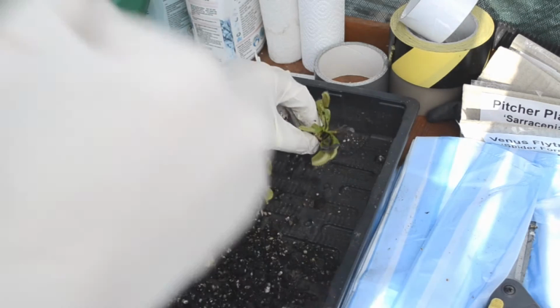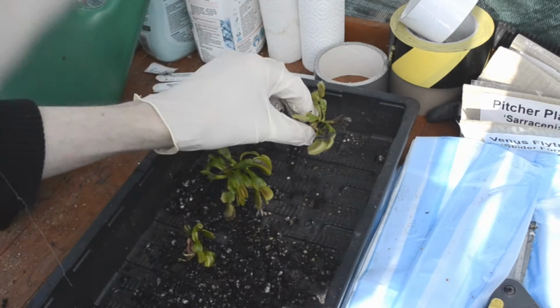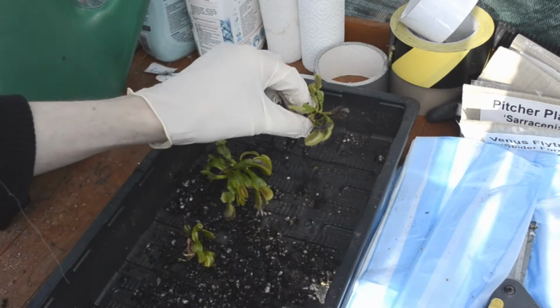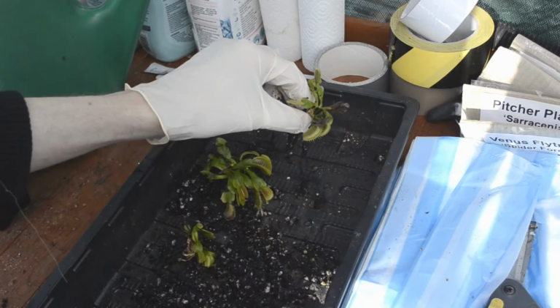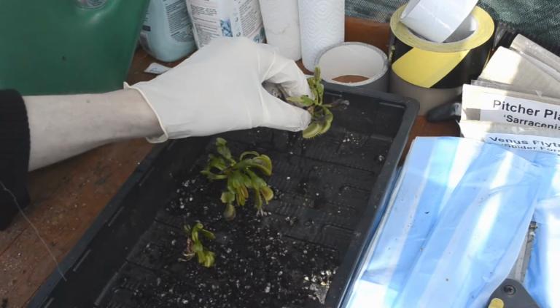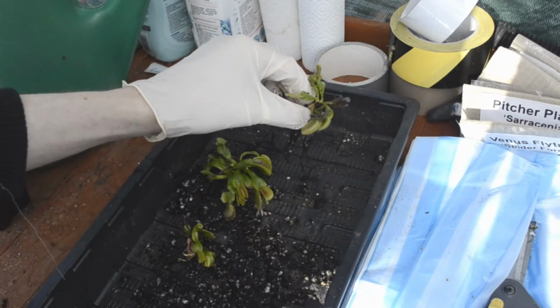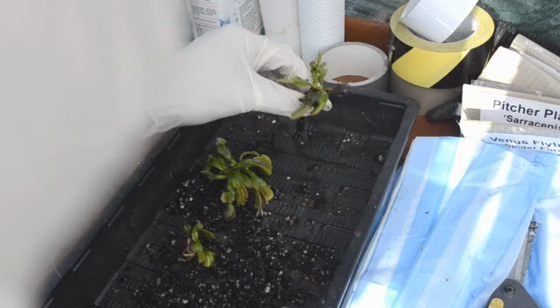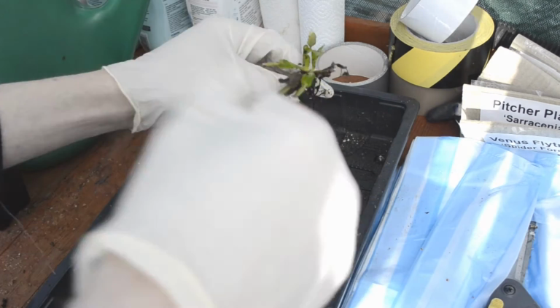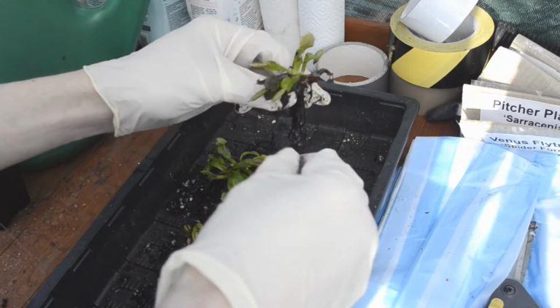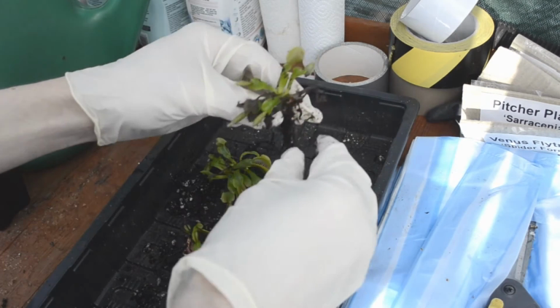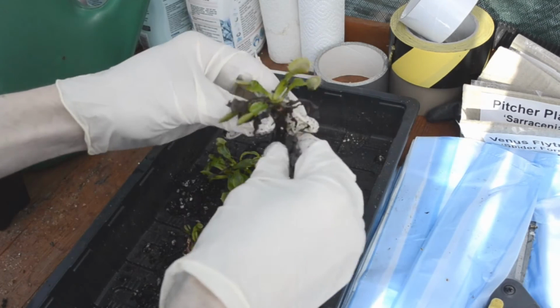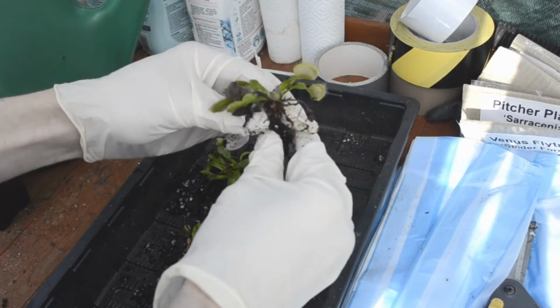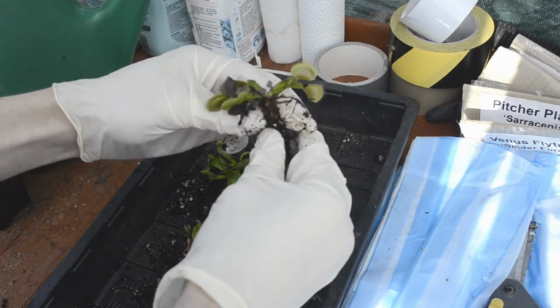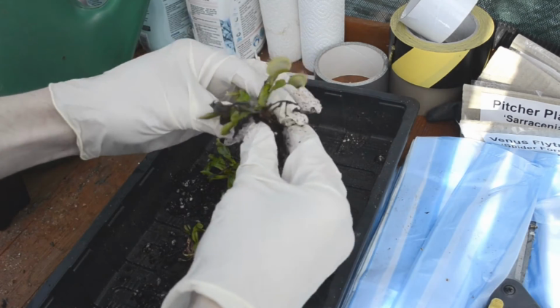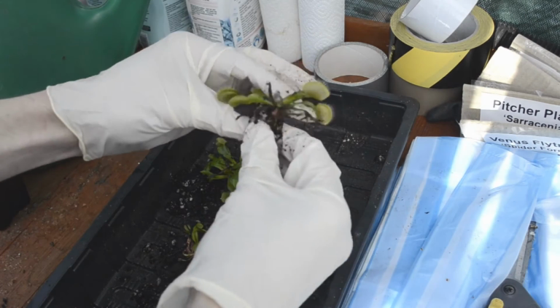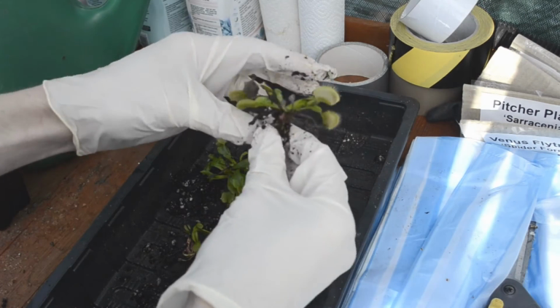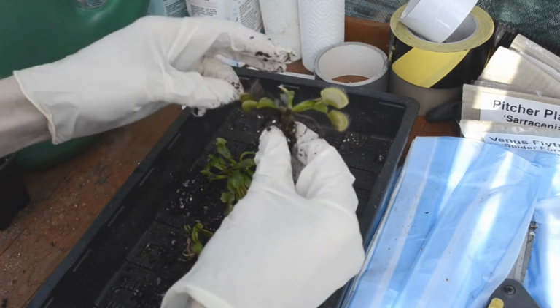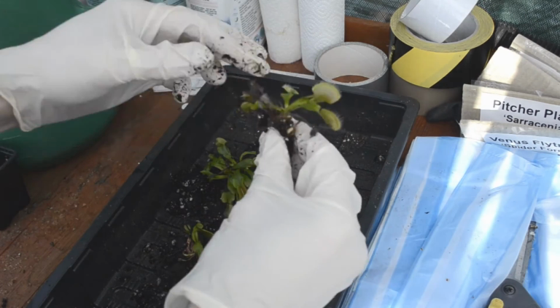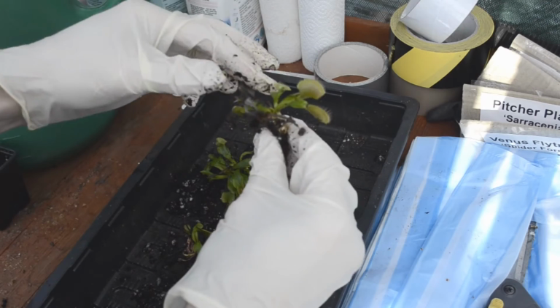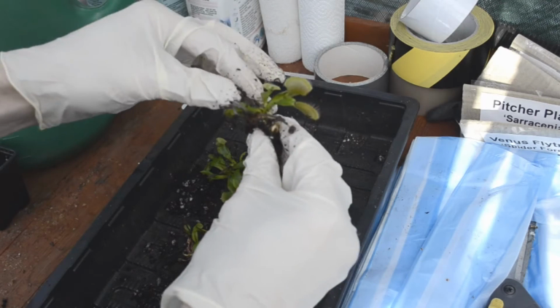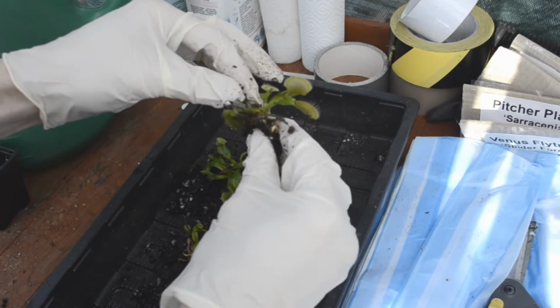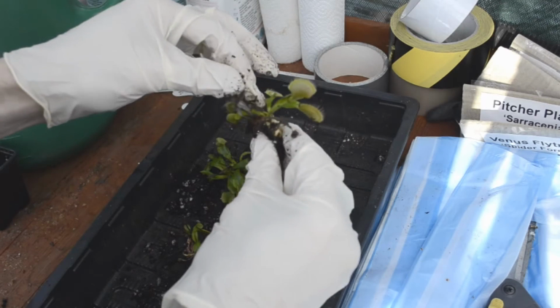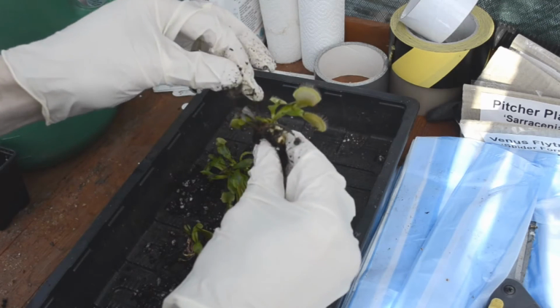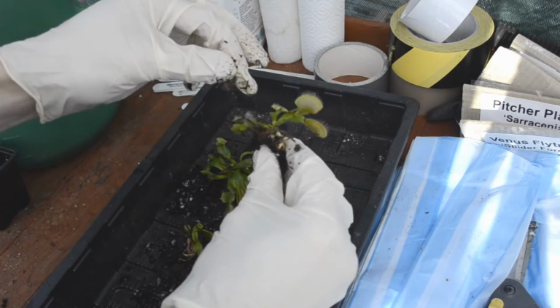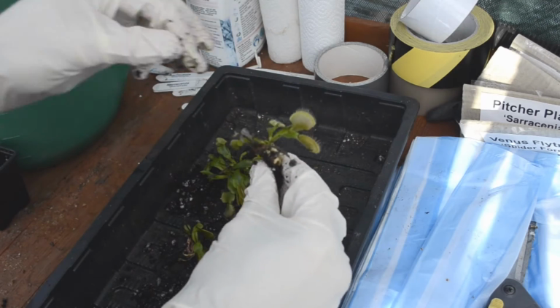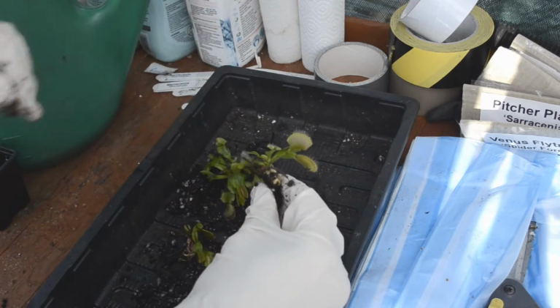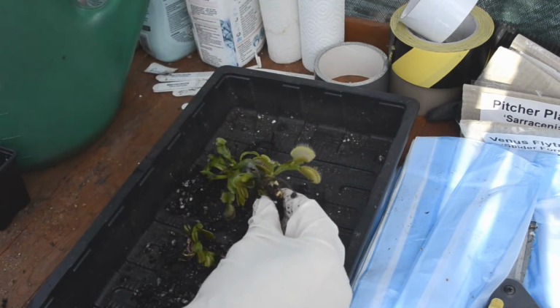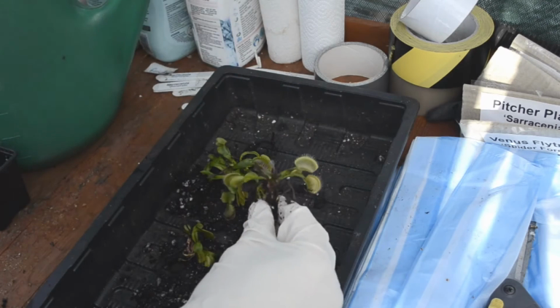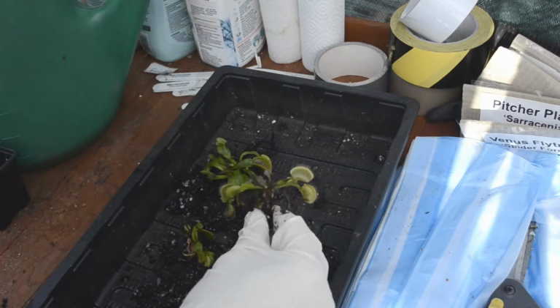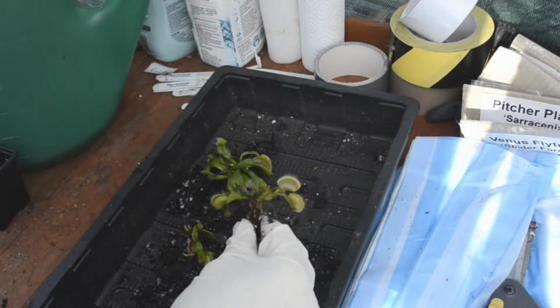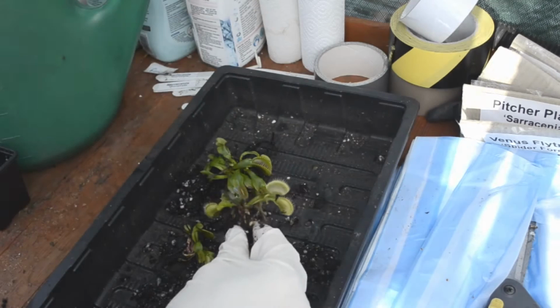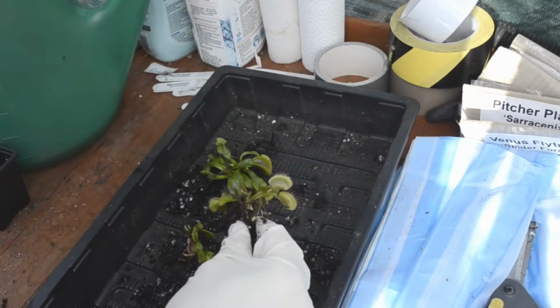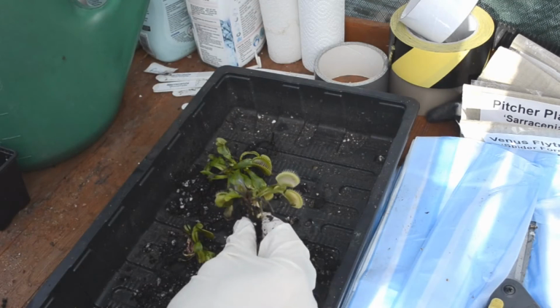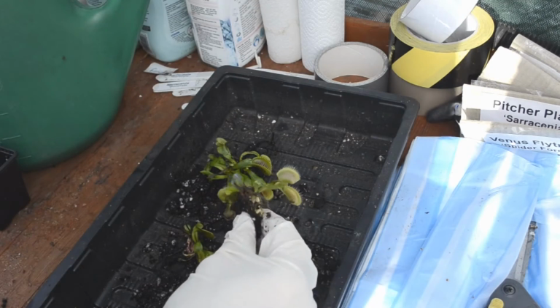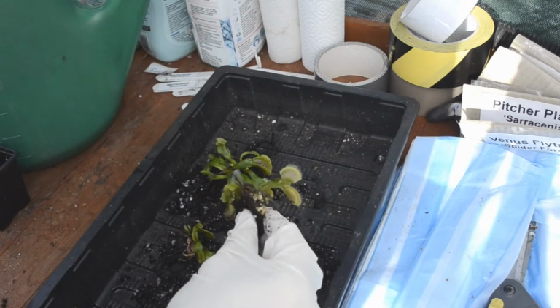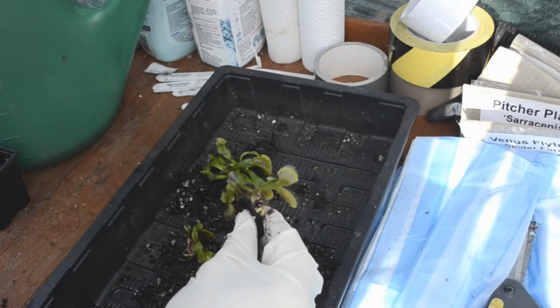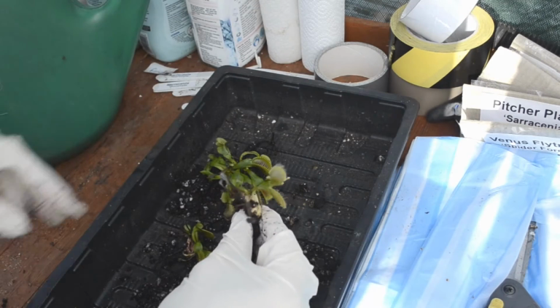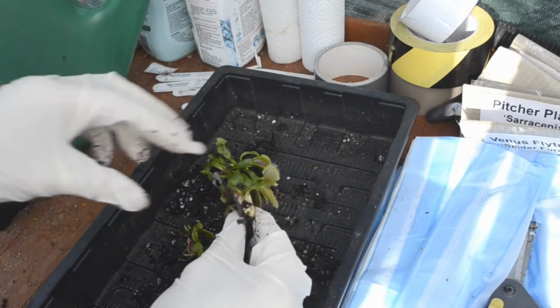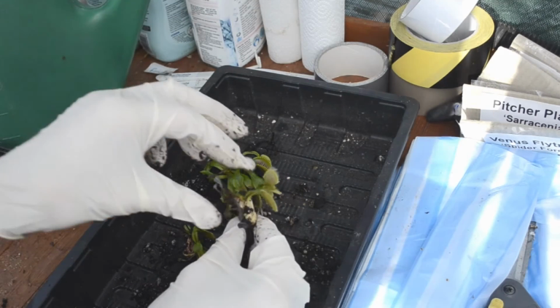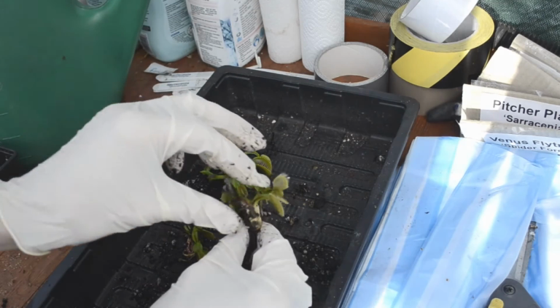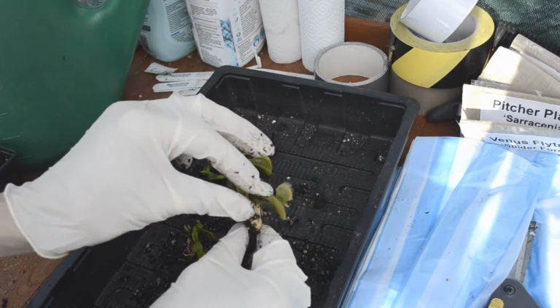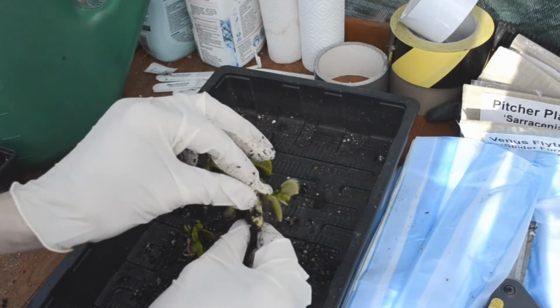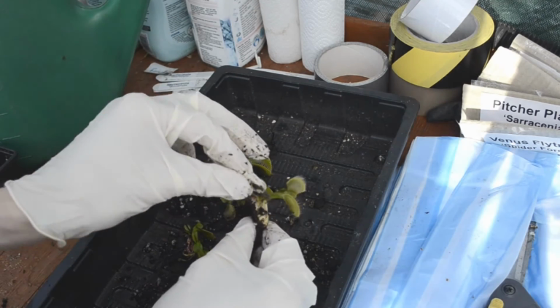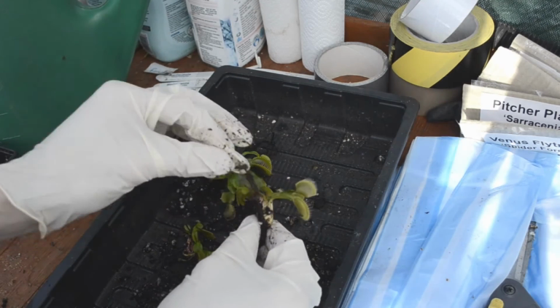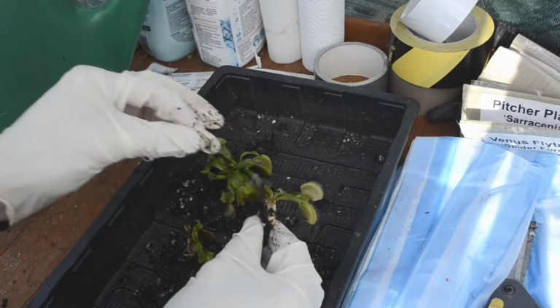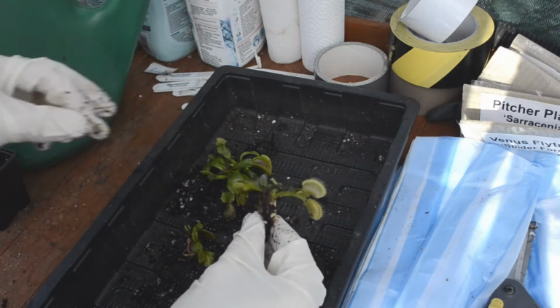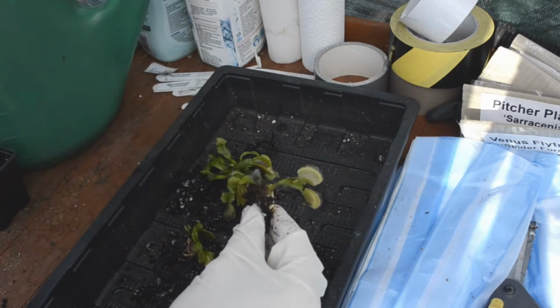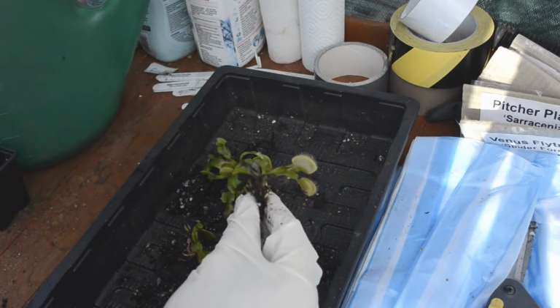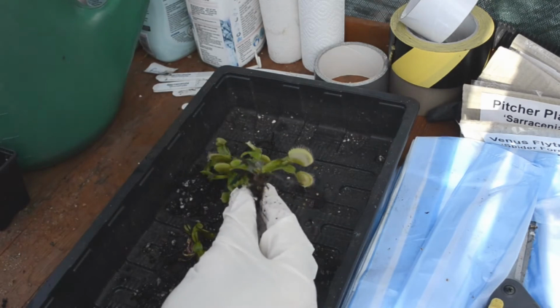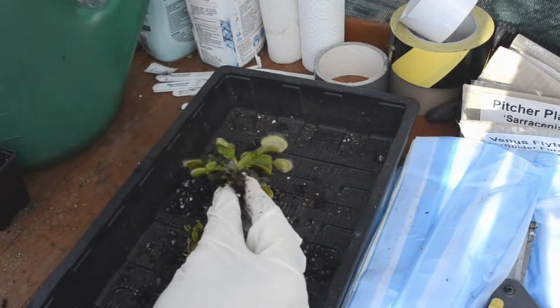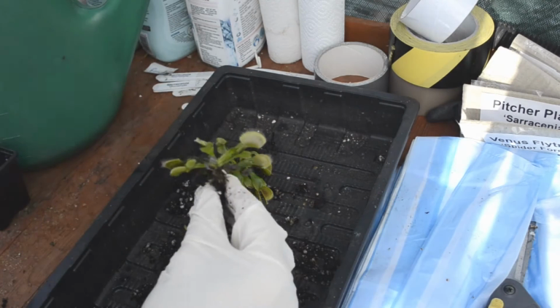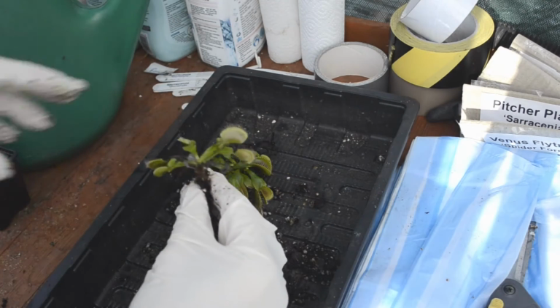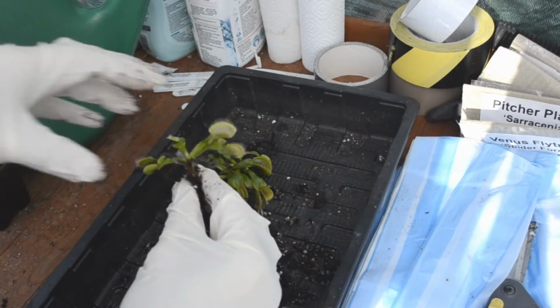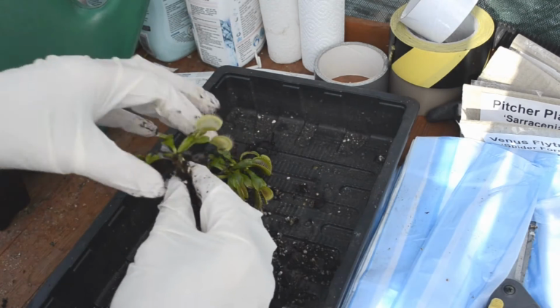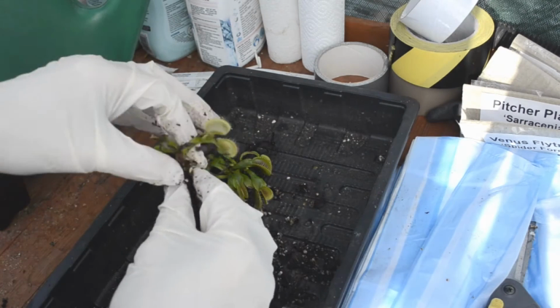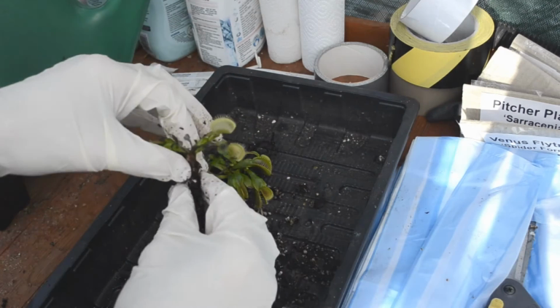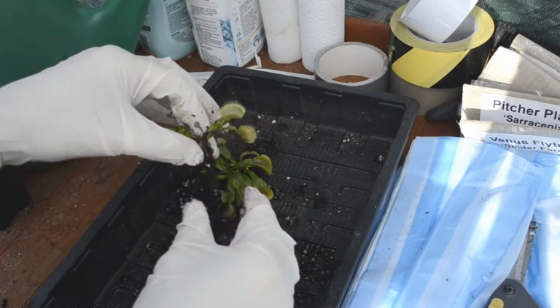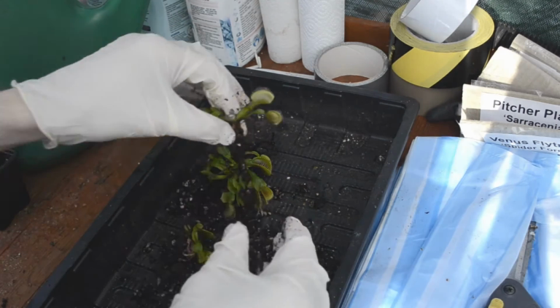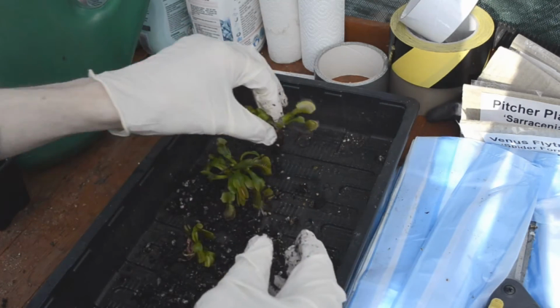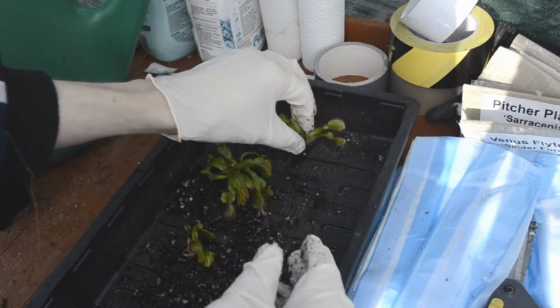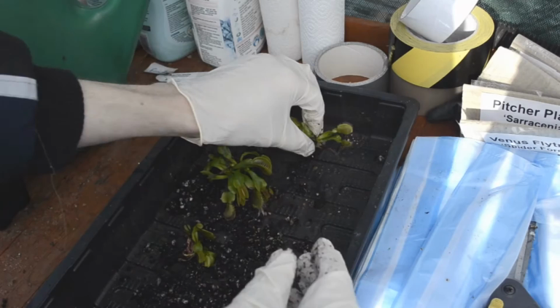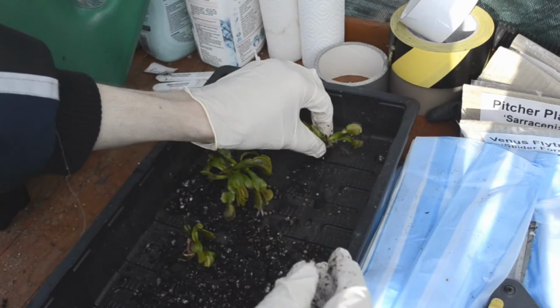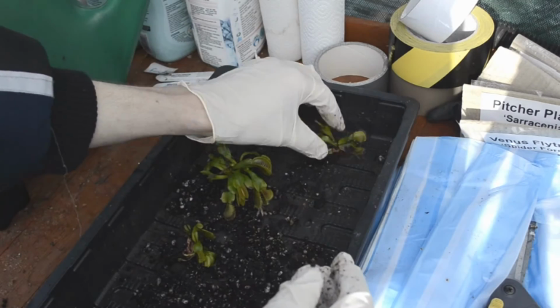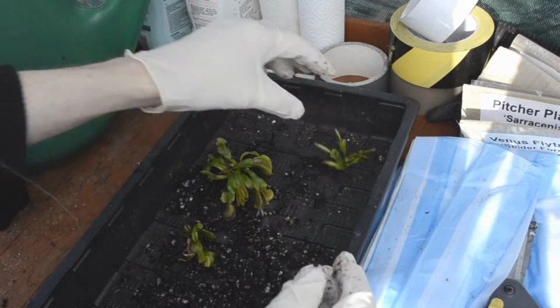Obviously getting rid of the dead parts is not only healthier for the plants, but also makes them look a lot better, doesn't it?